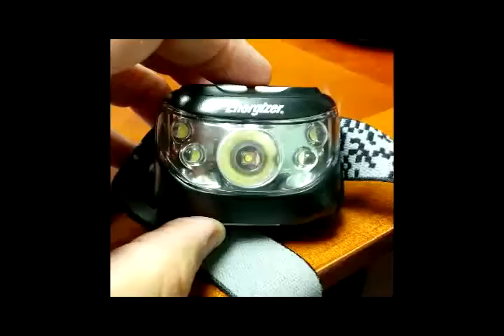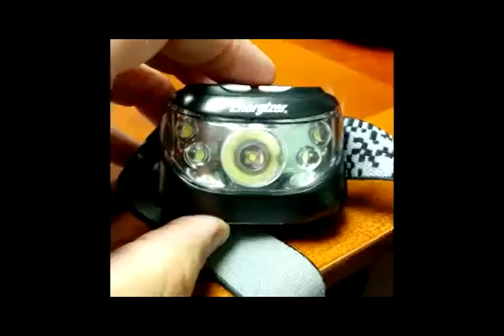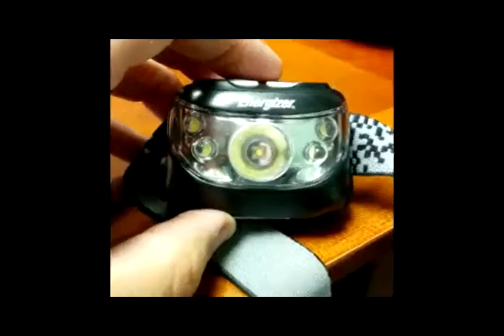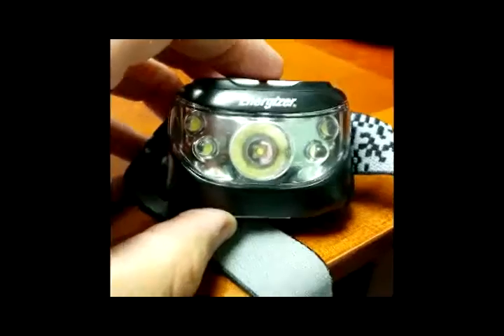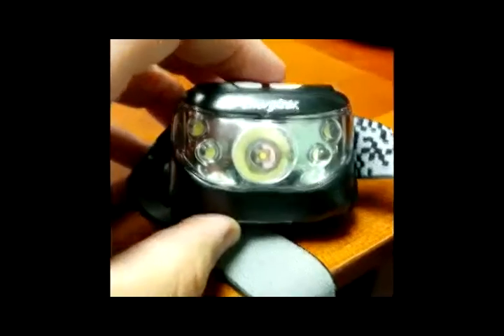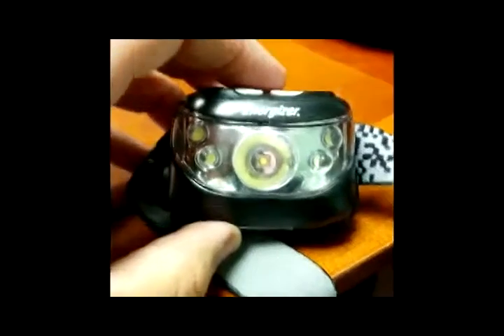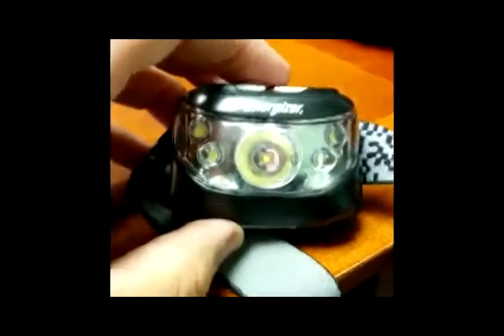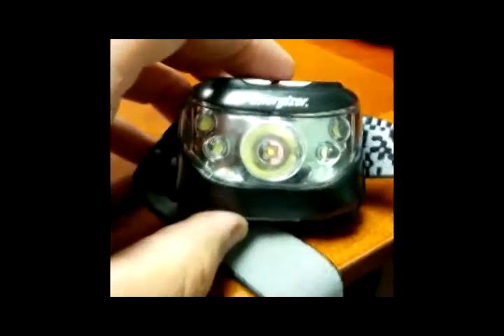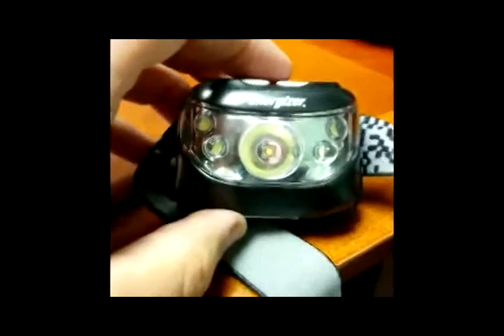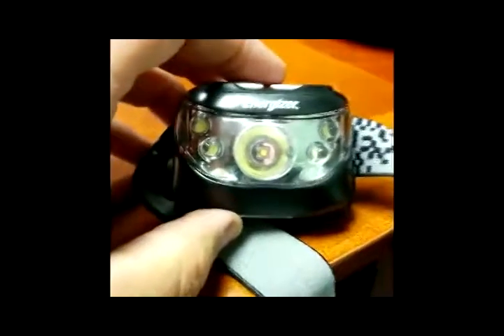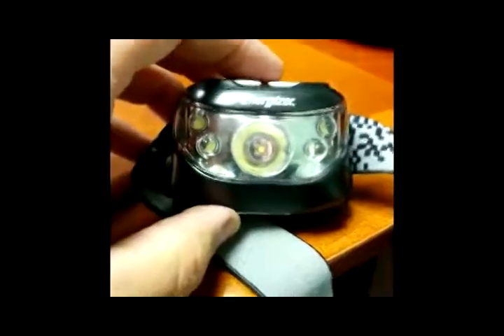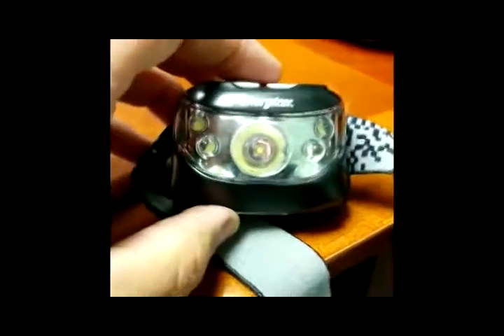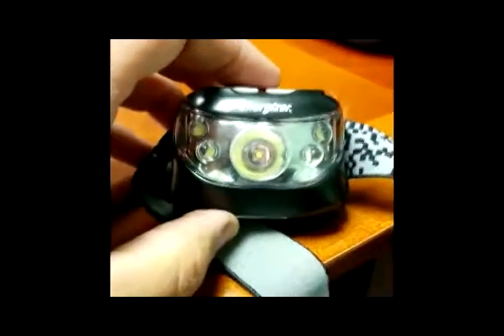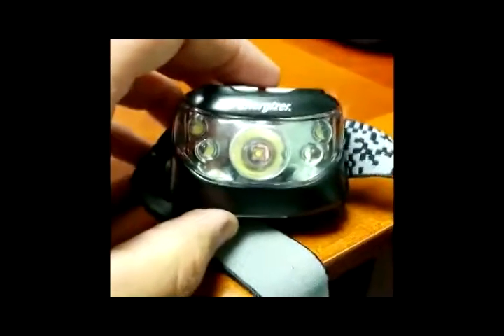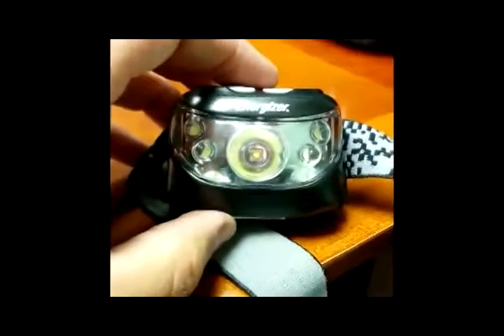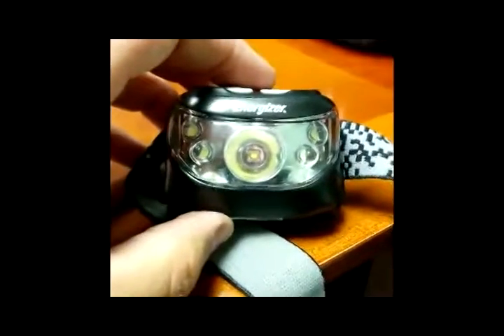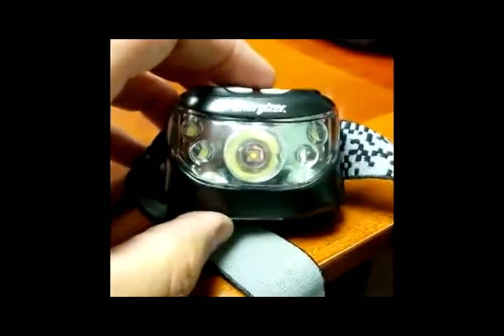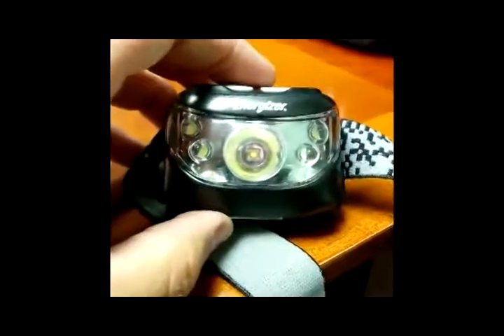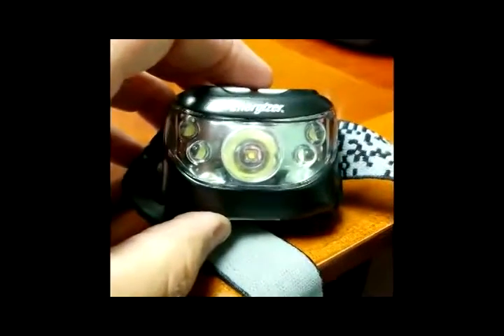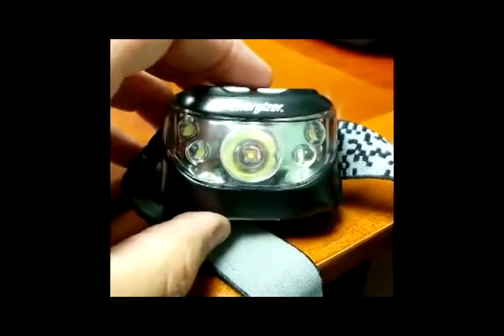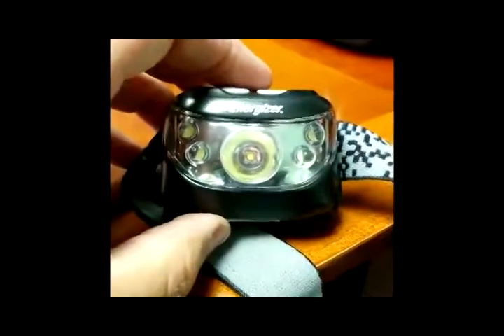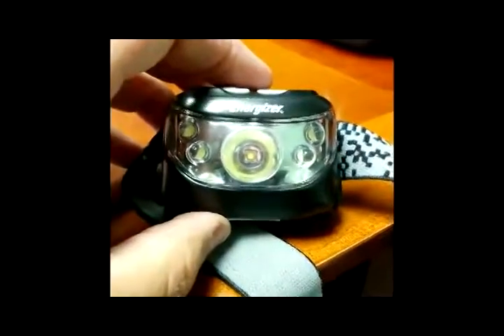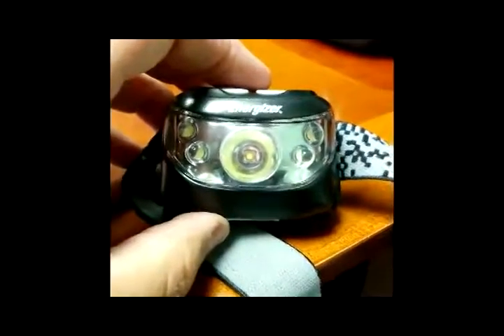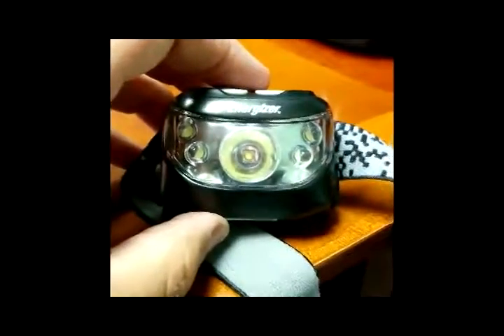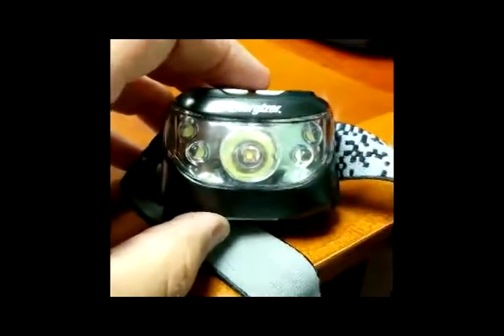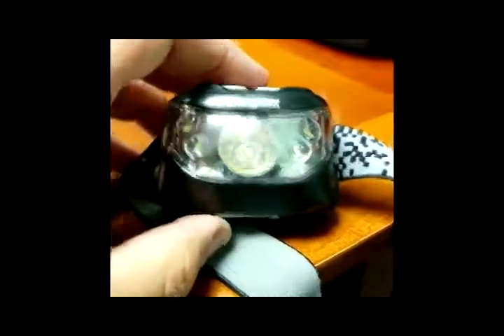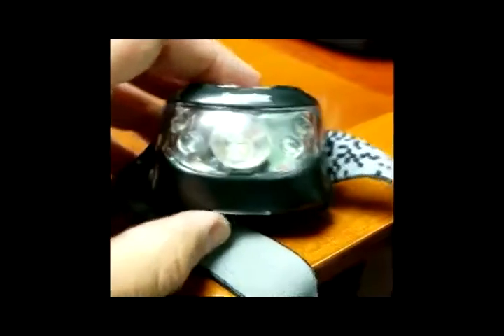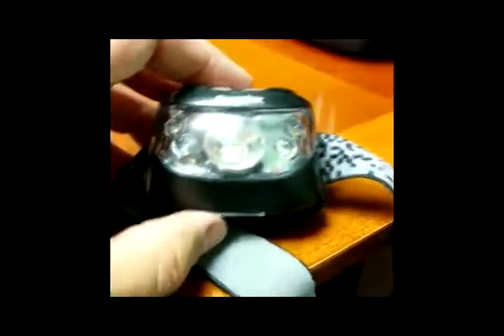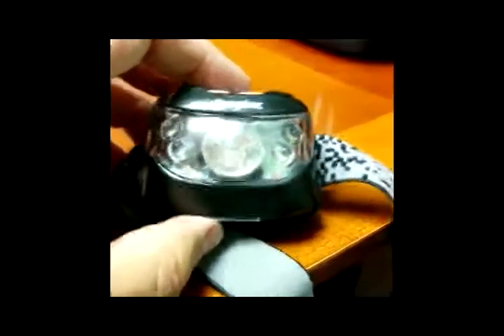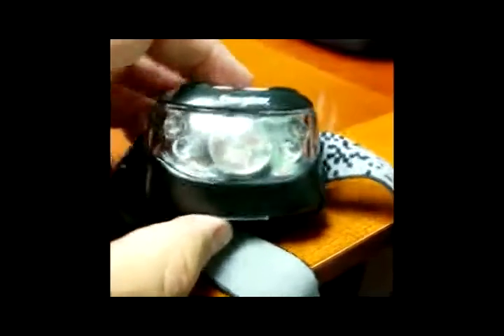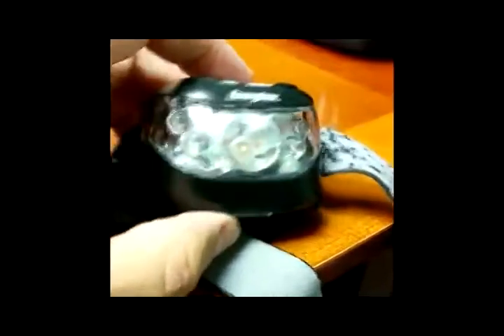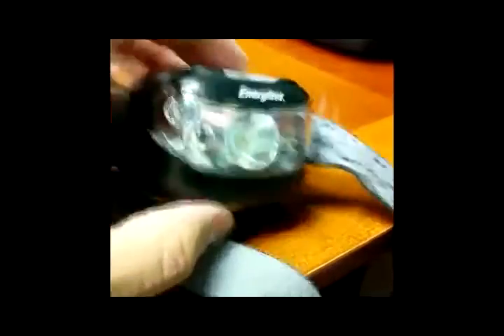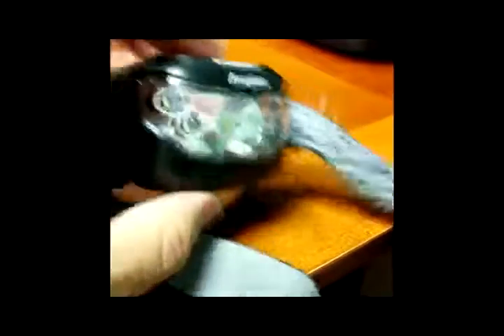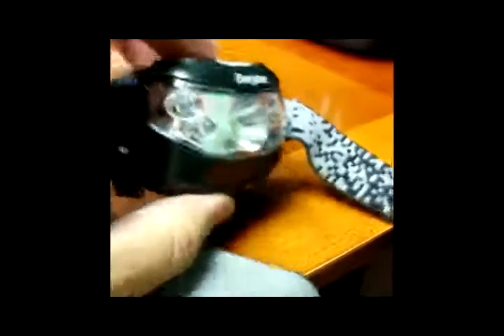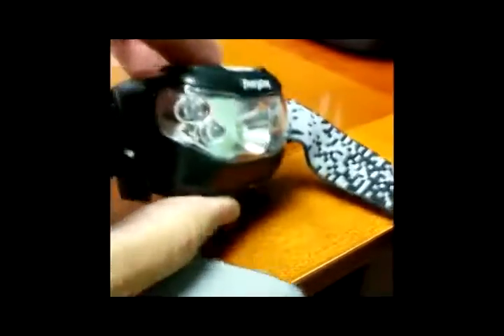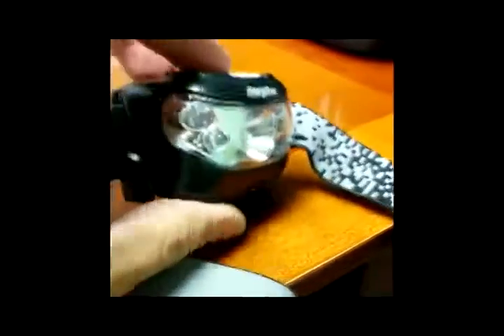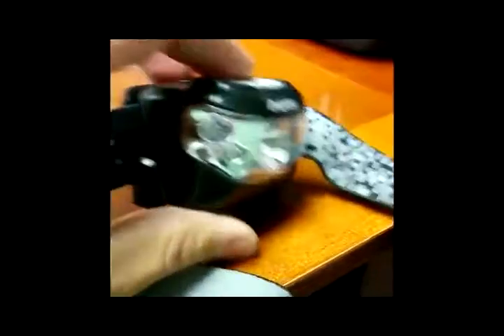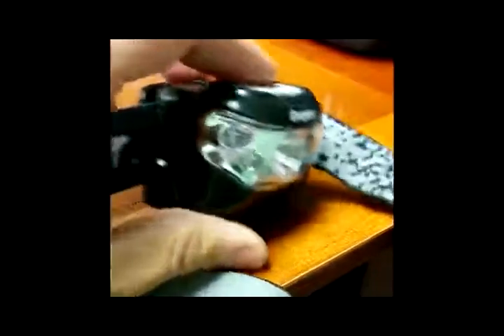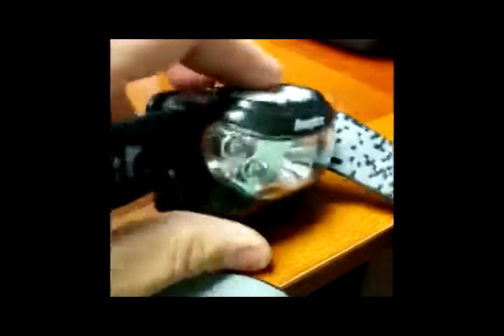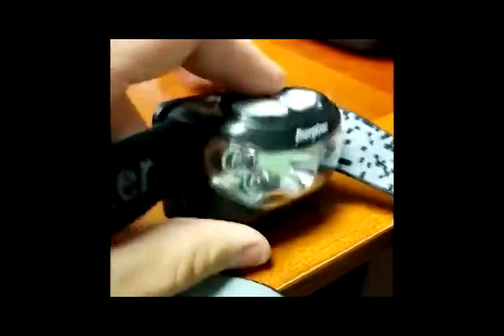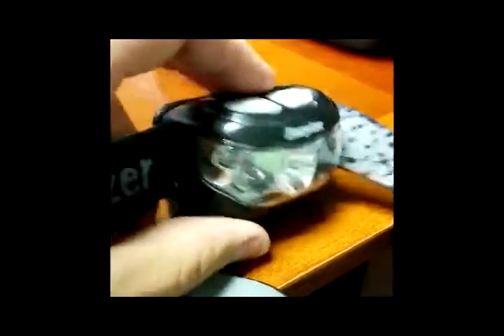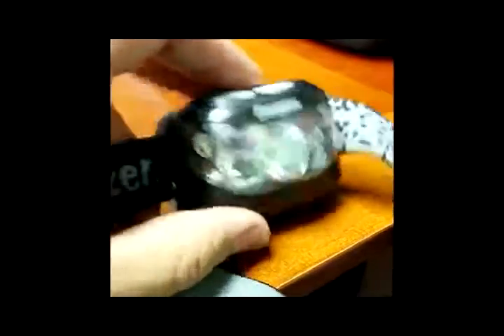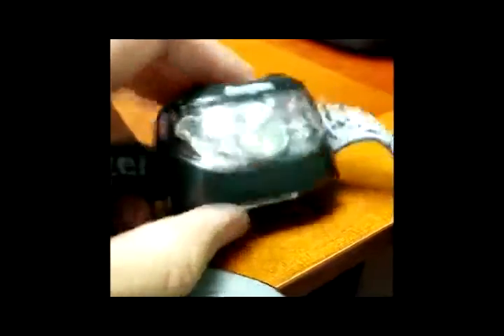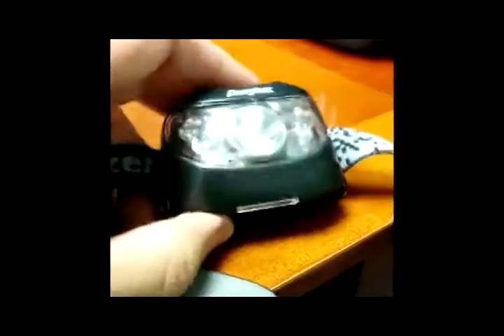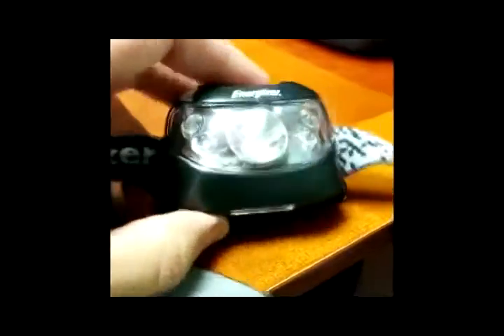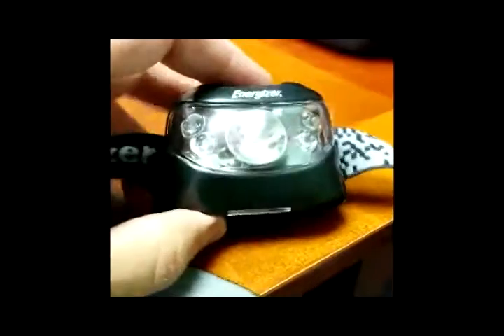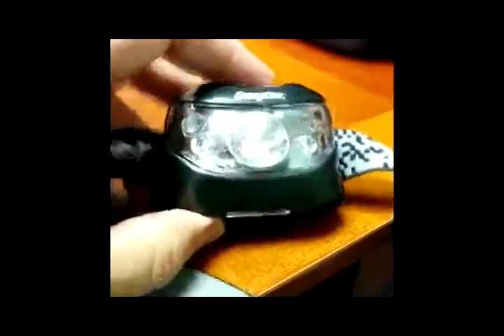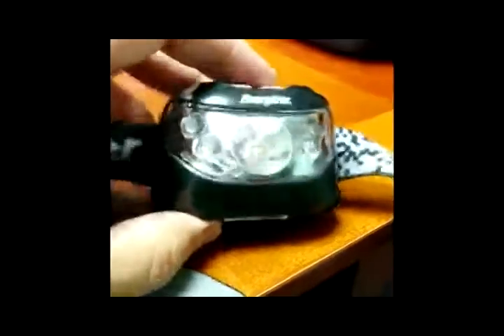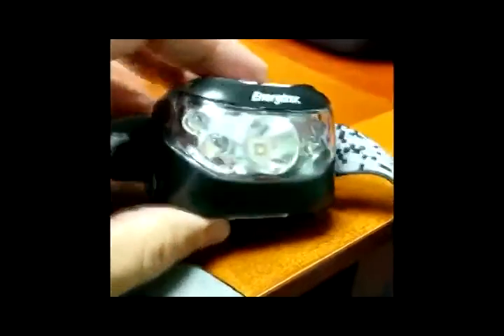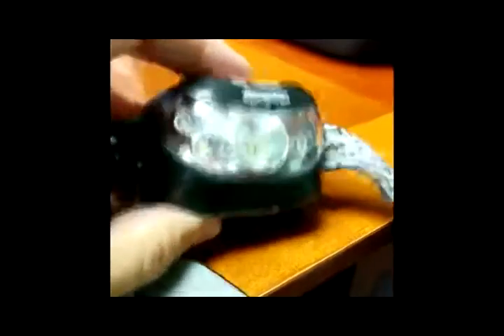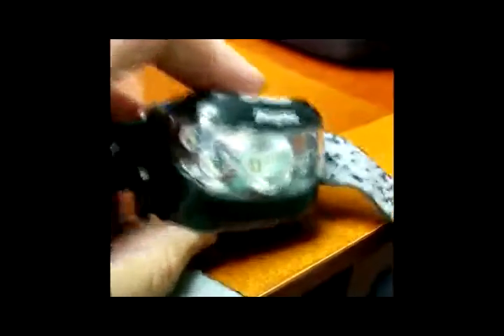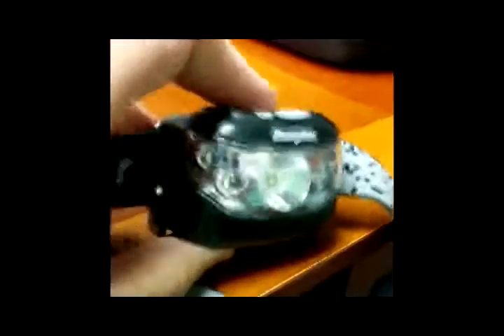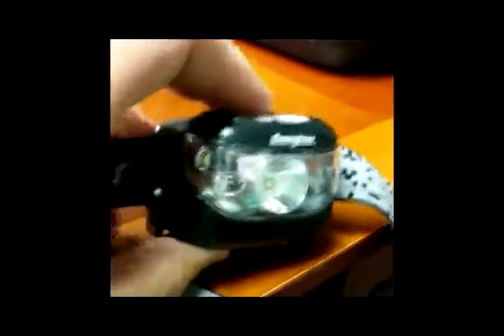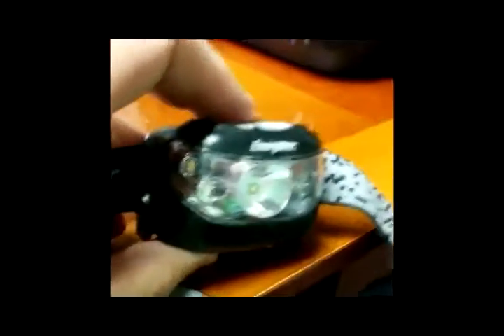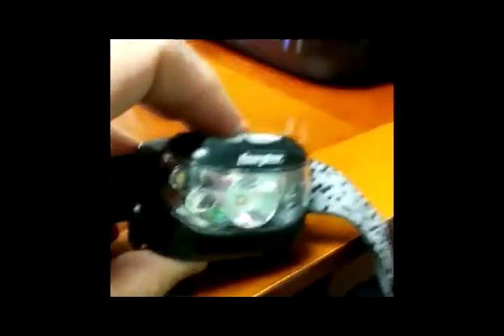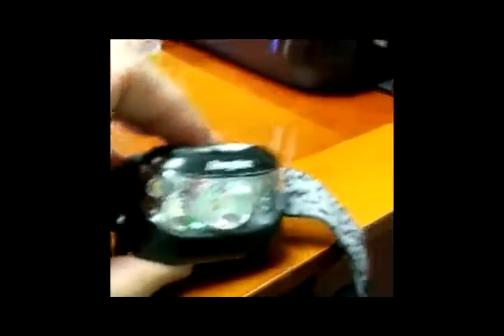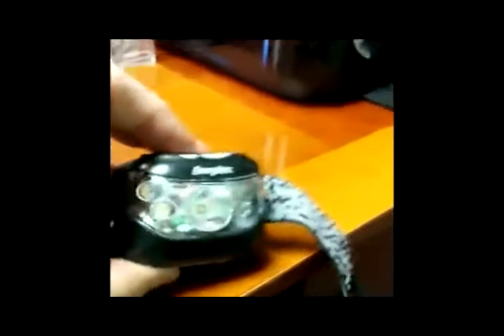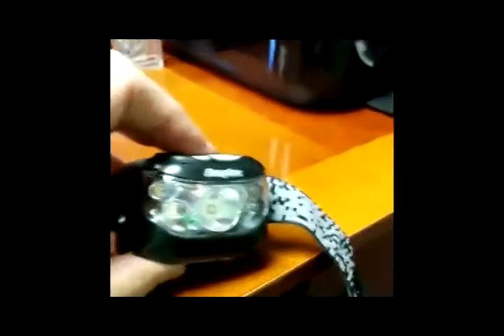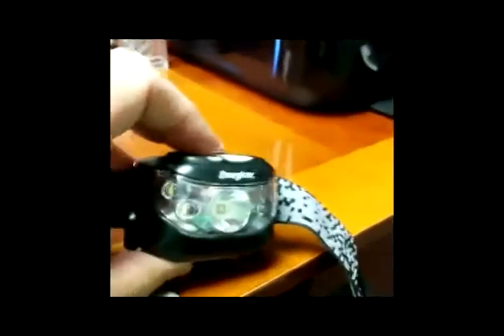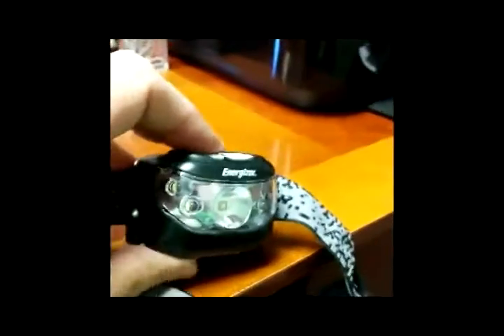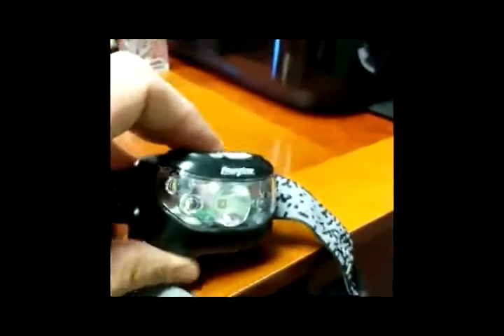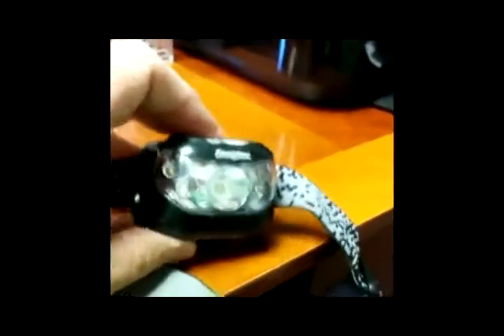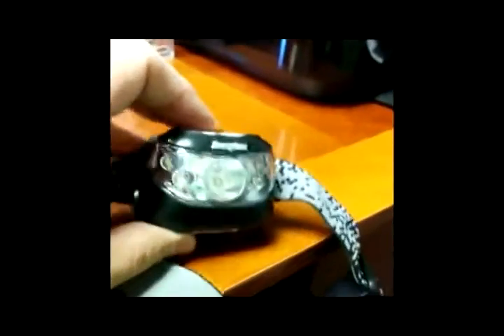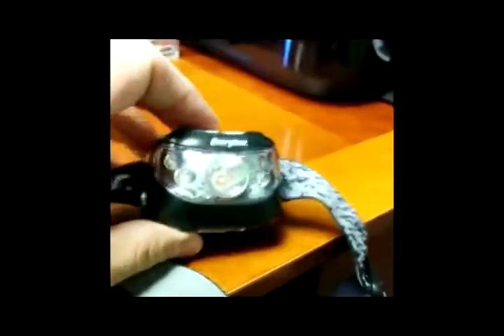Hey guys, going to do a real quick review of this Energizer headlamp today. Overall, I like it. The big plus is it is really bright.